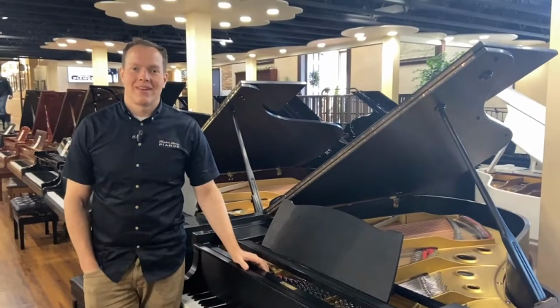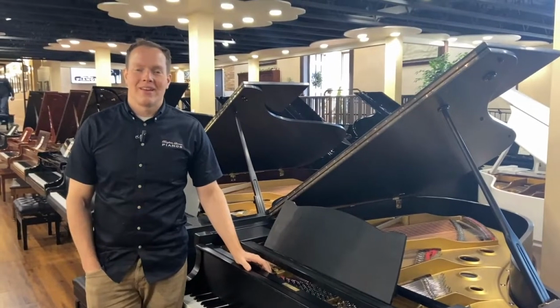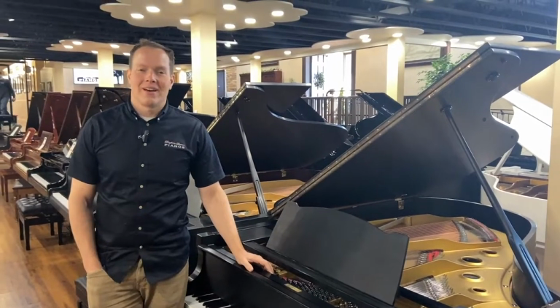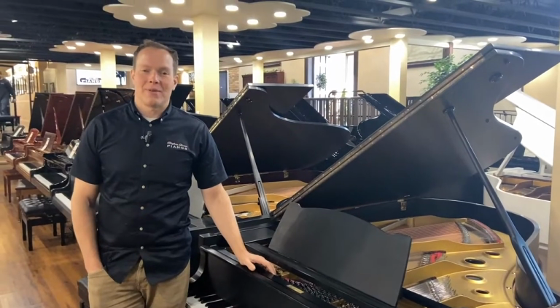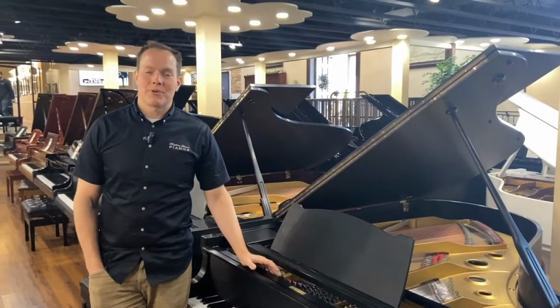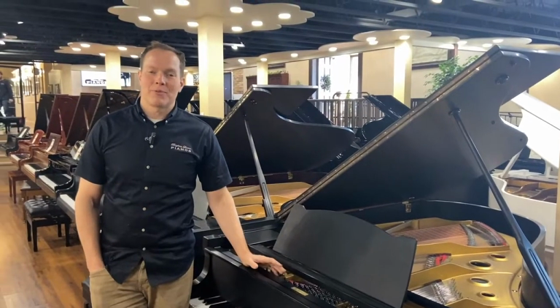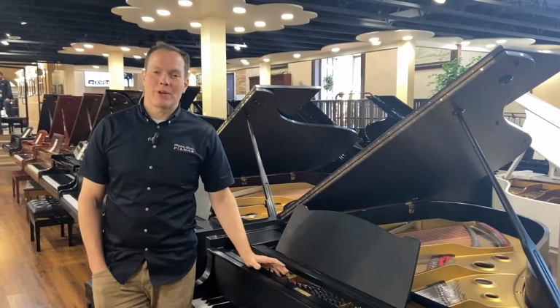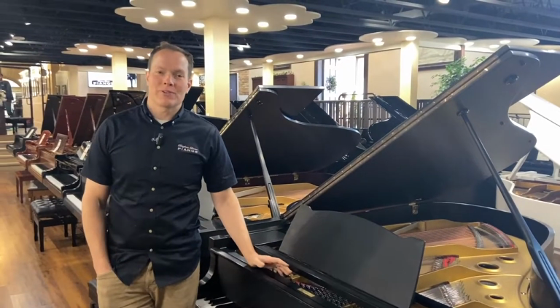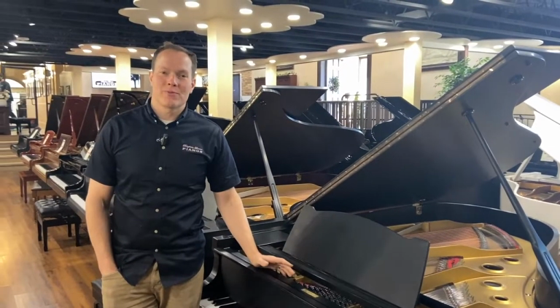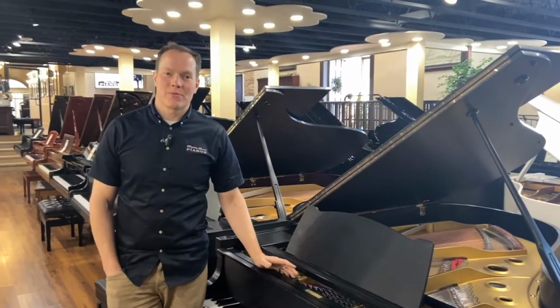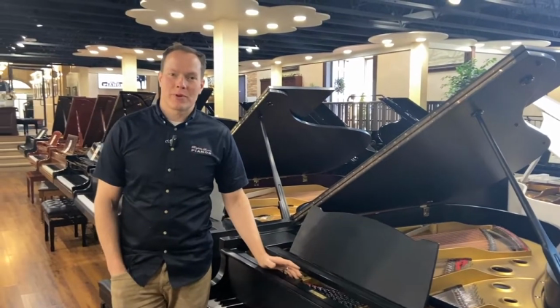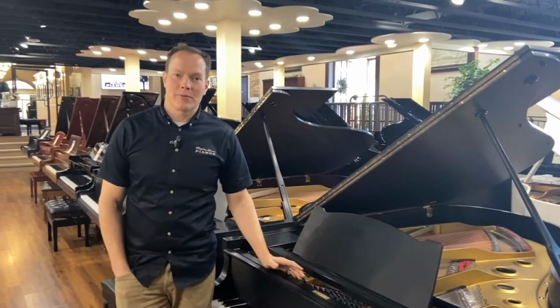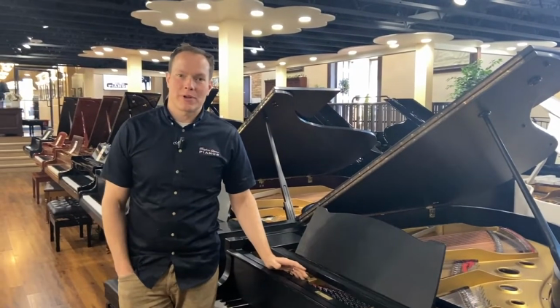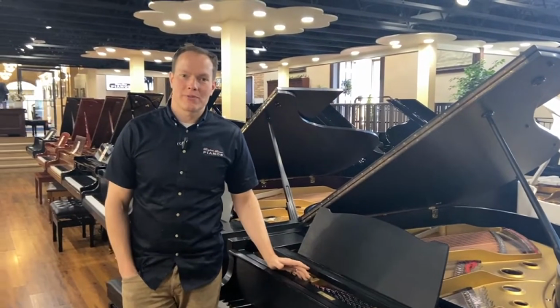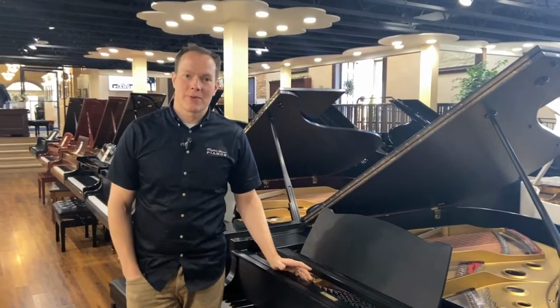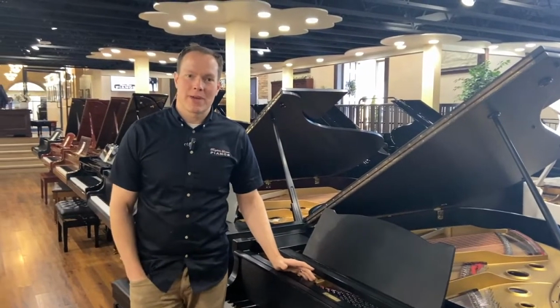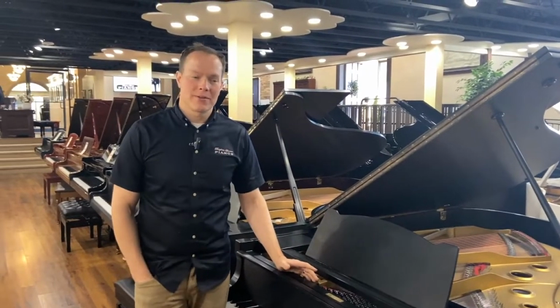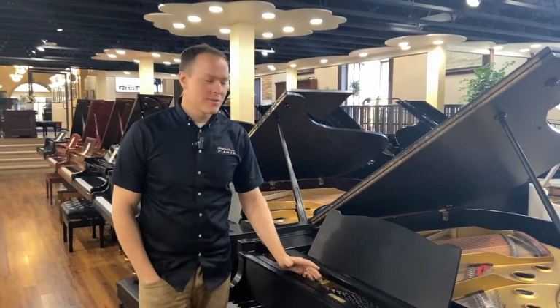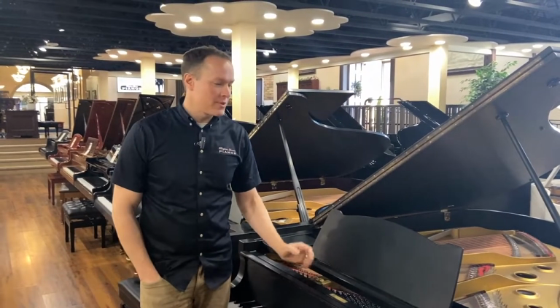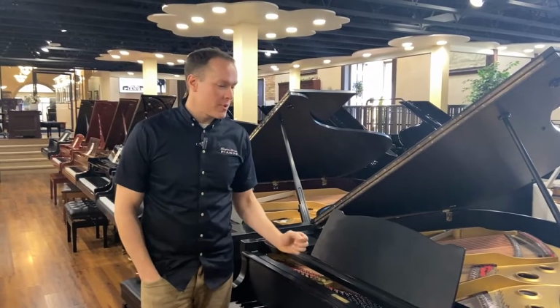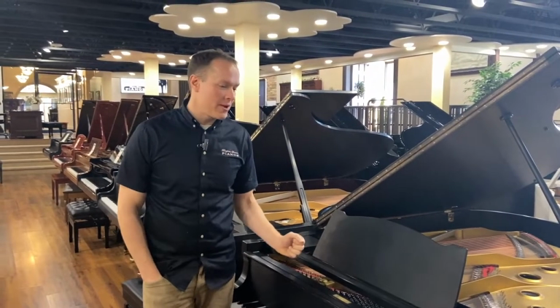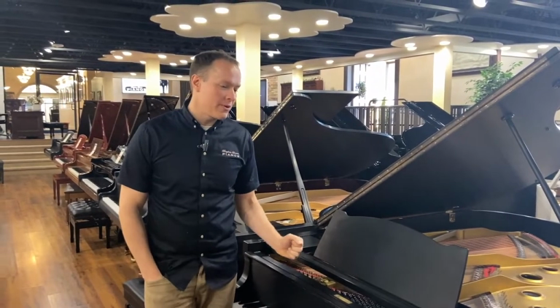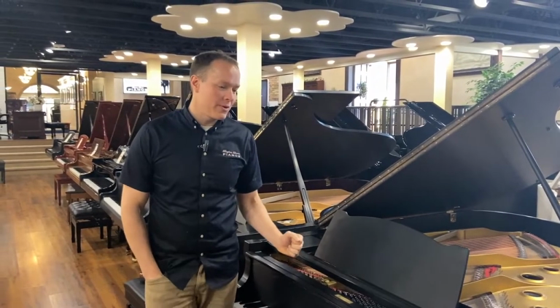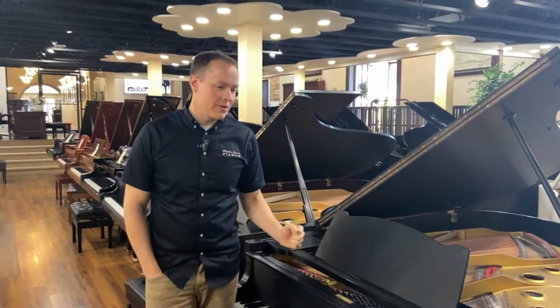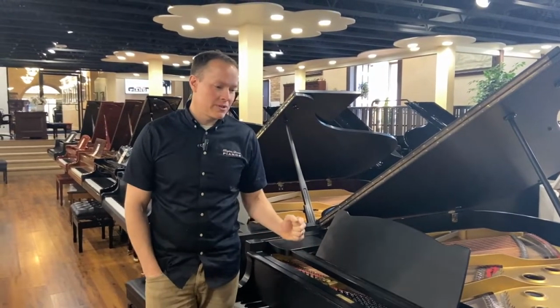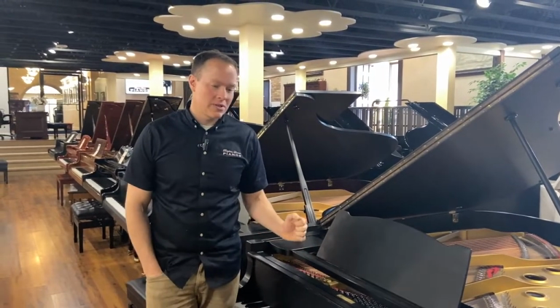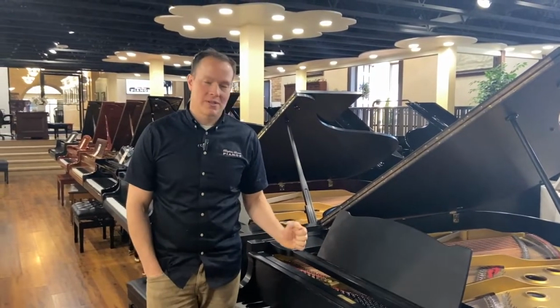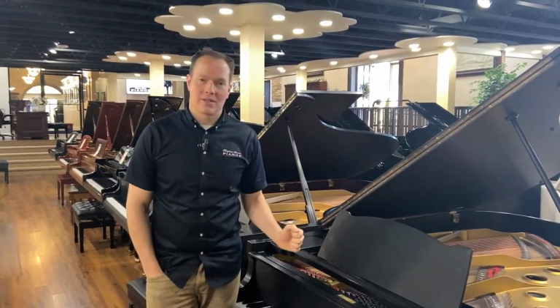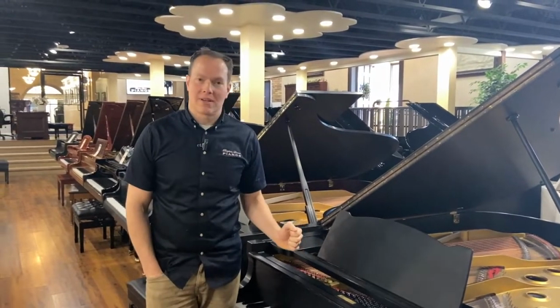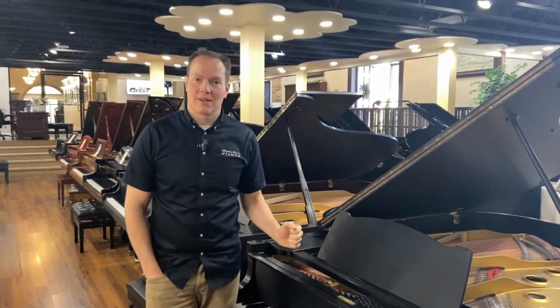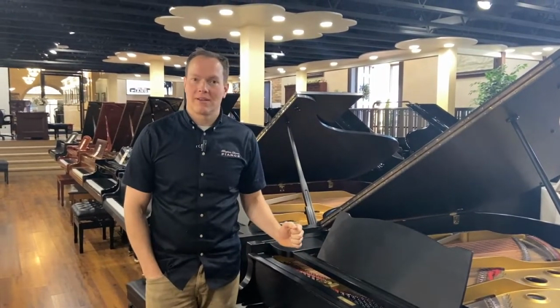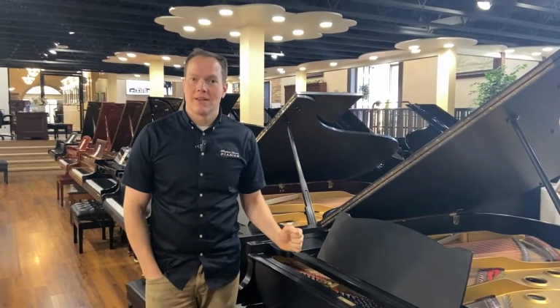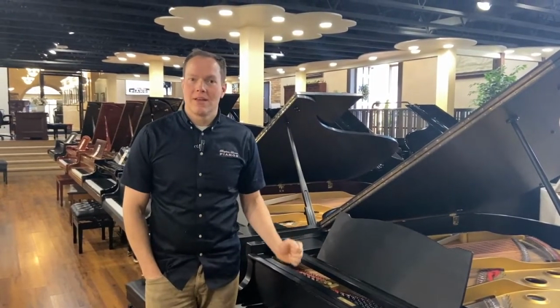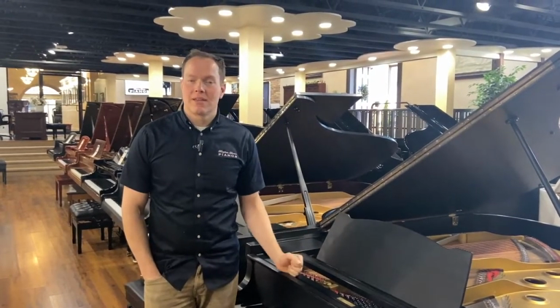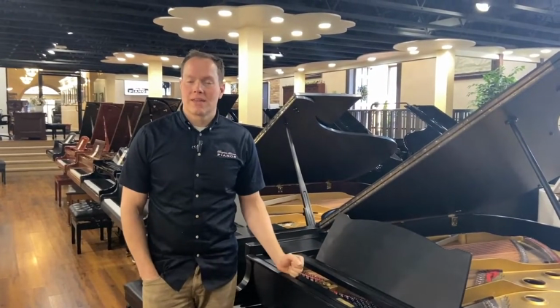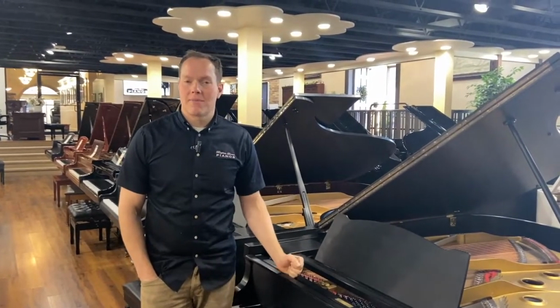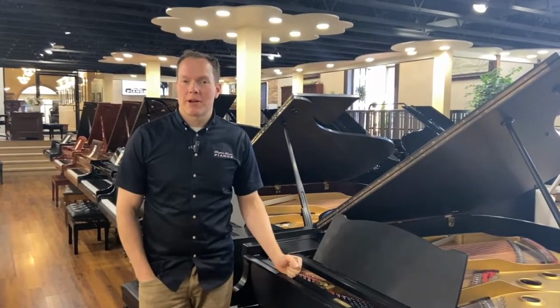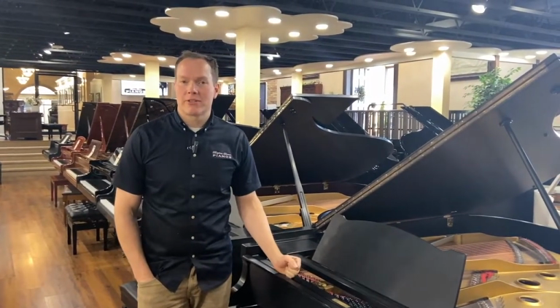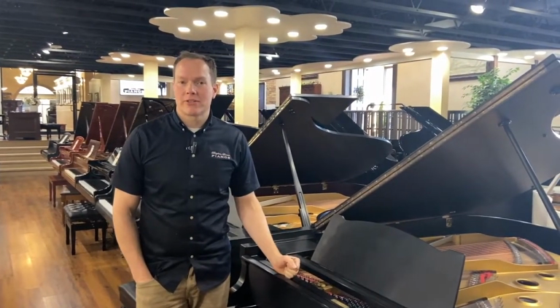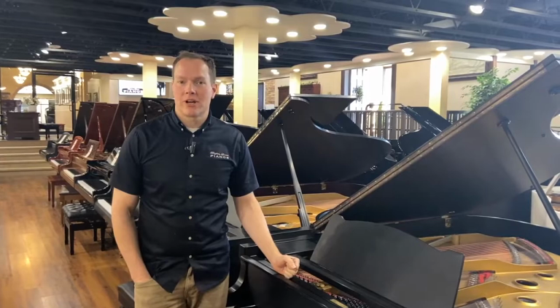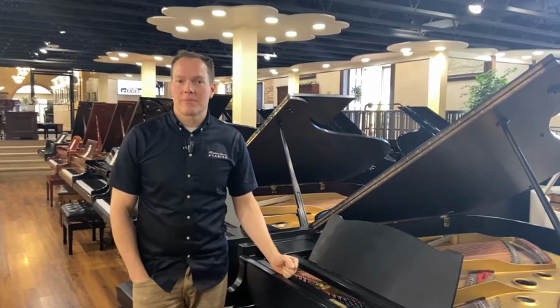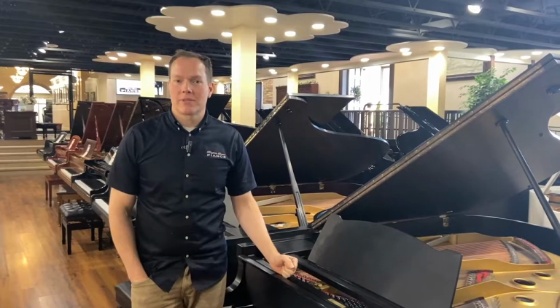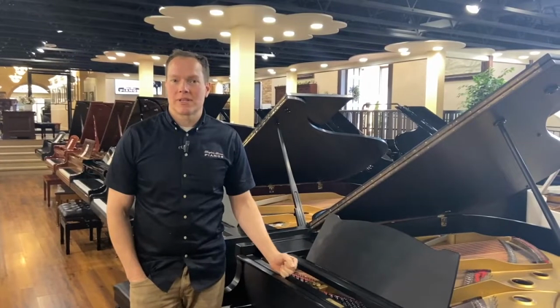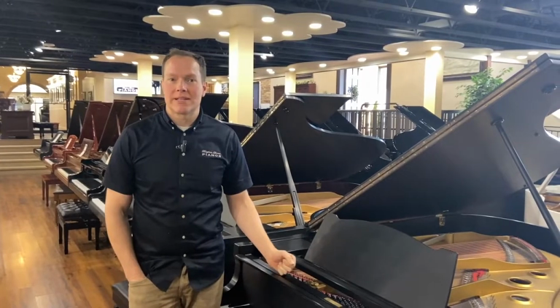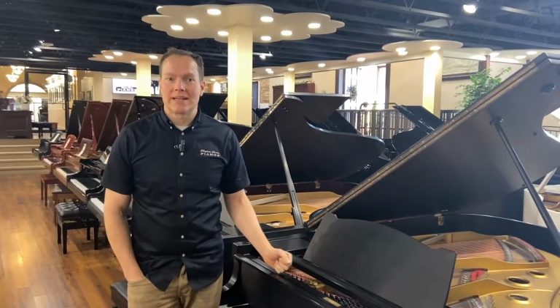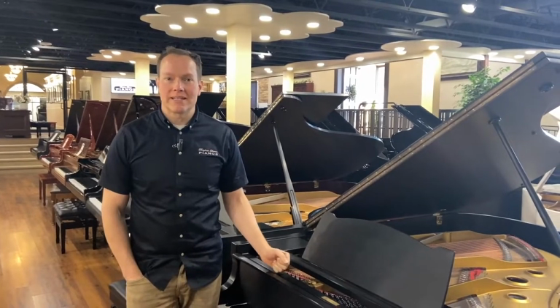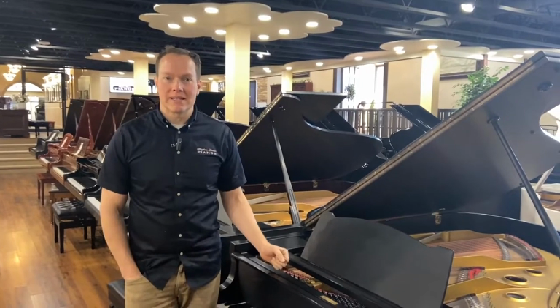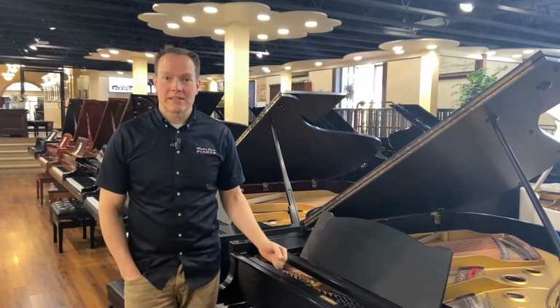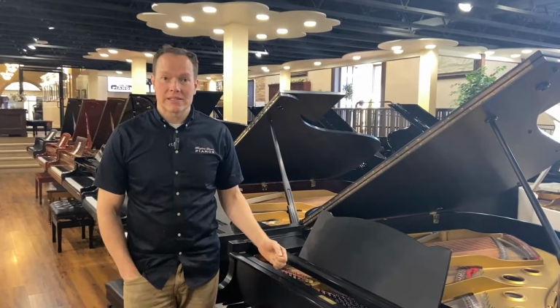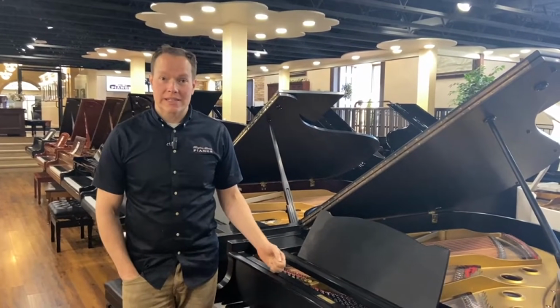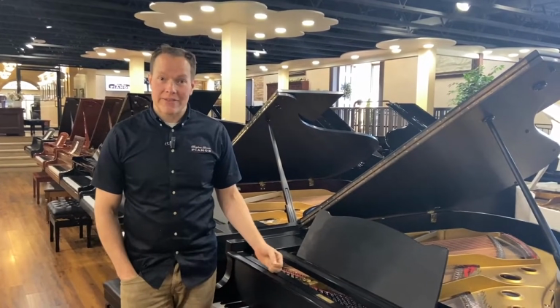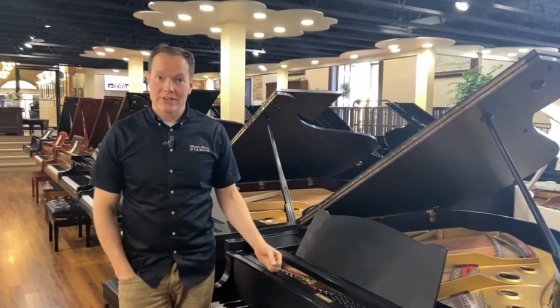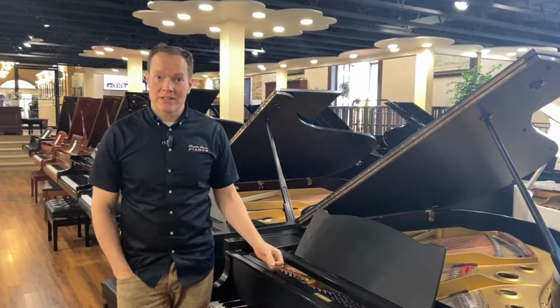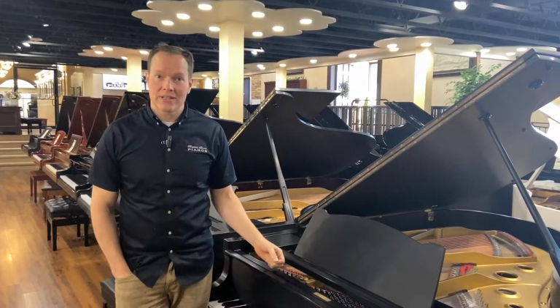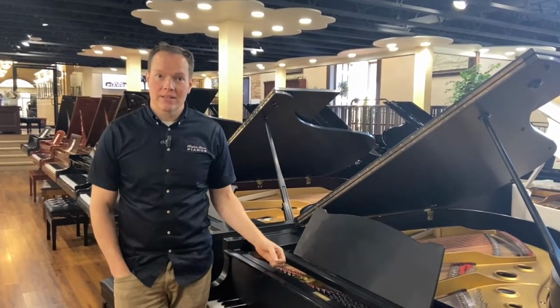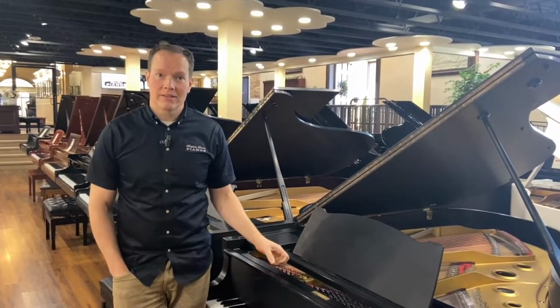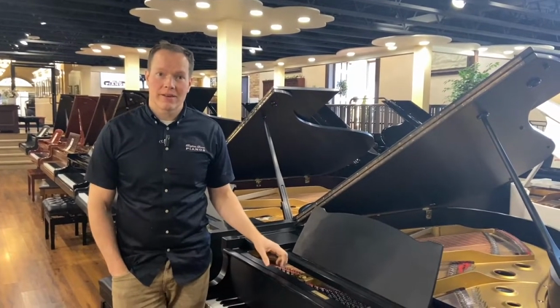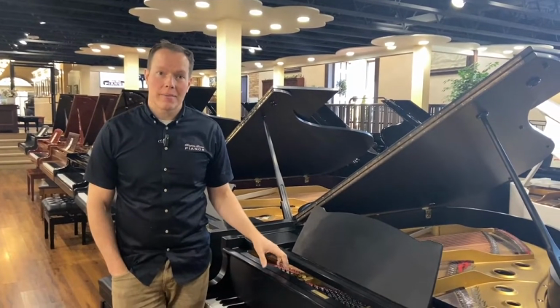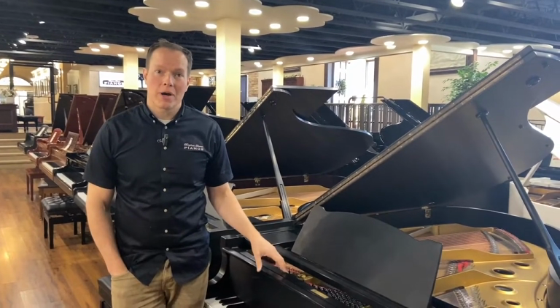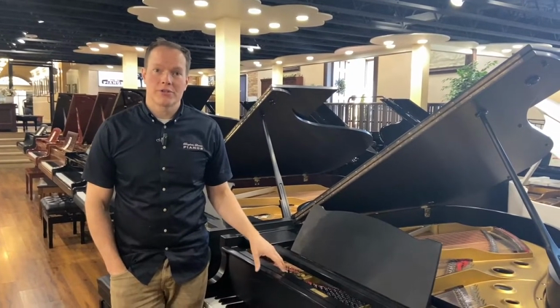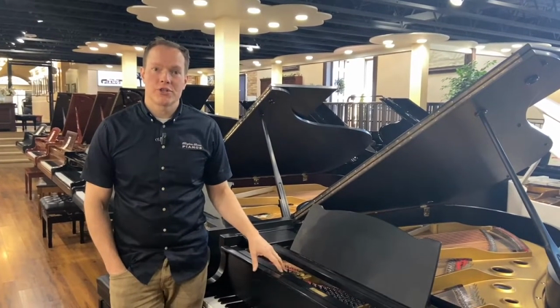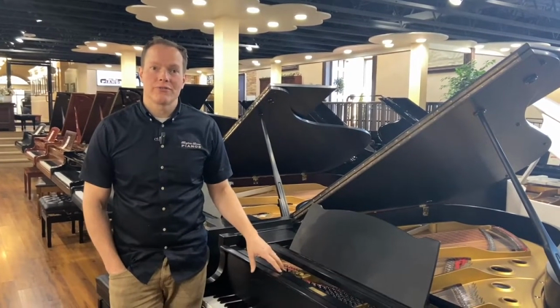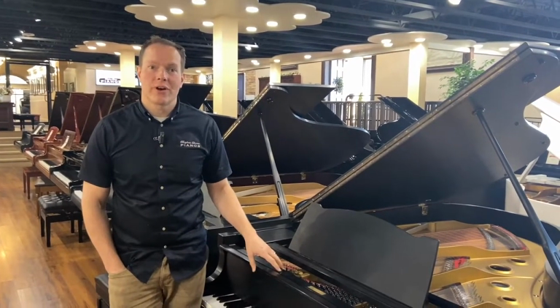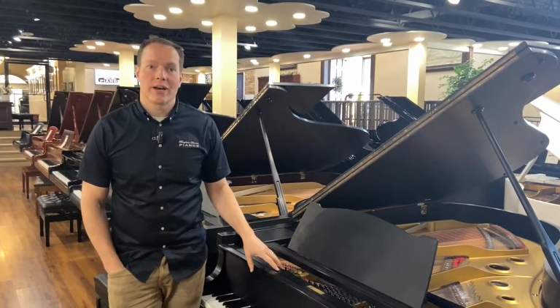I'm Brigham Larson with Brigham Larson Pianos. This piano just came out of the shop. It's a 1970 Yamaha G5.